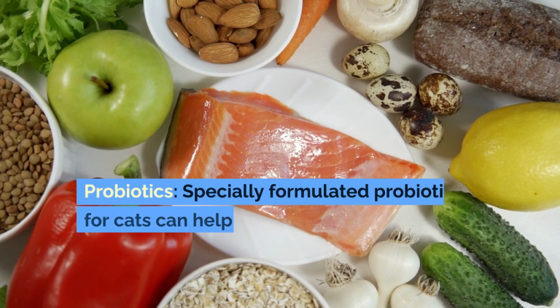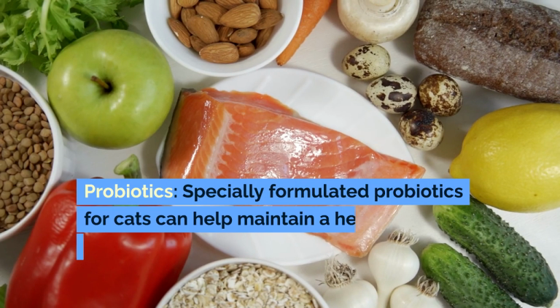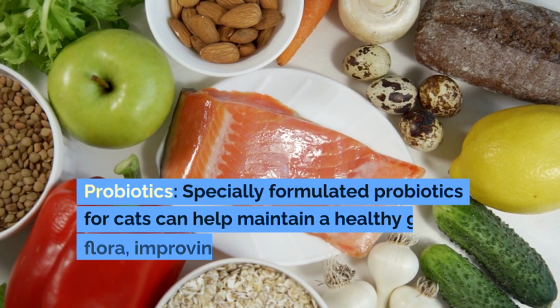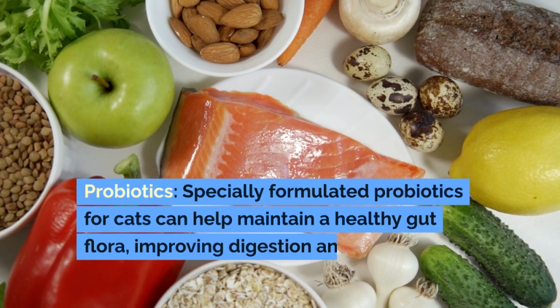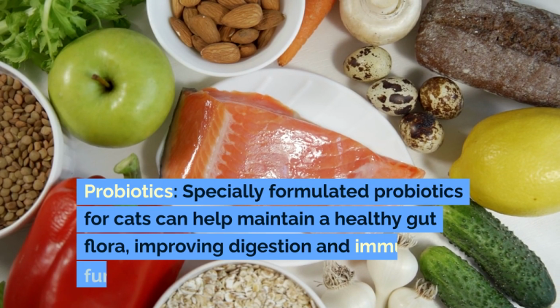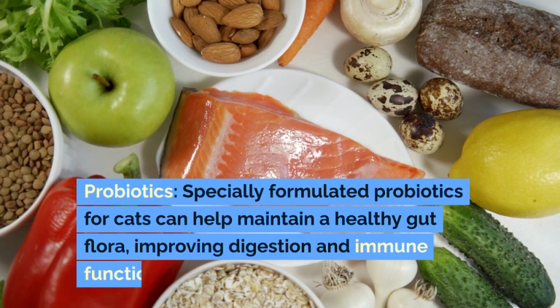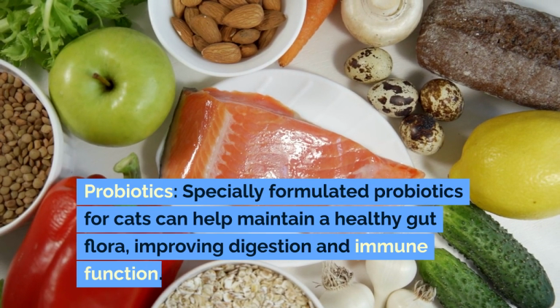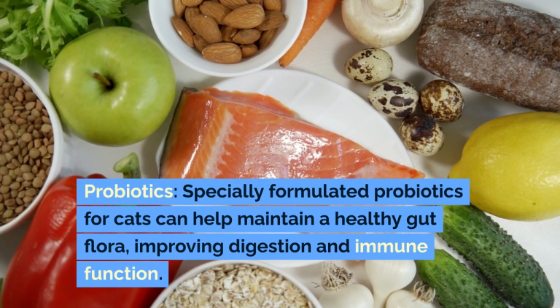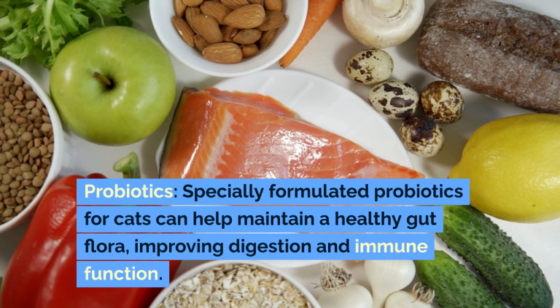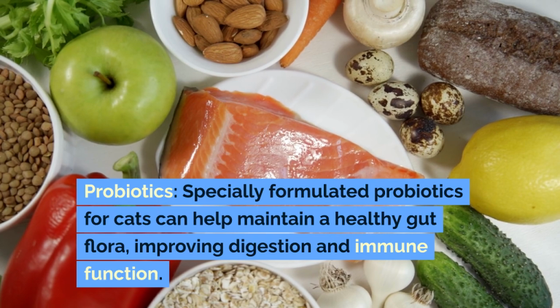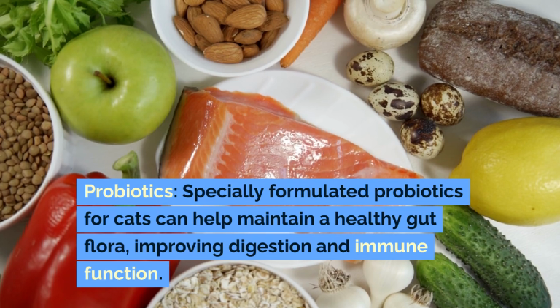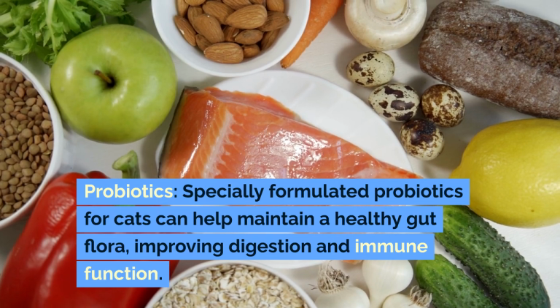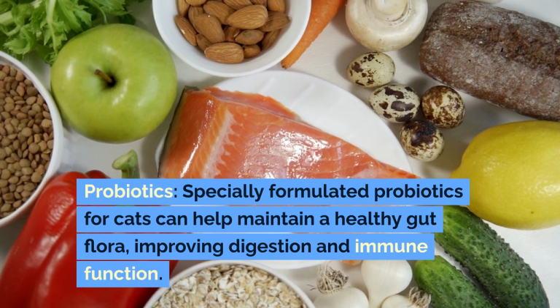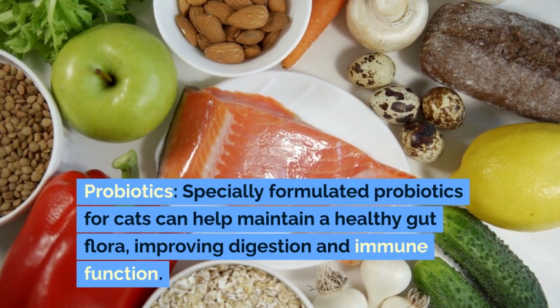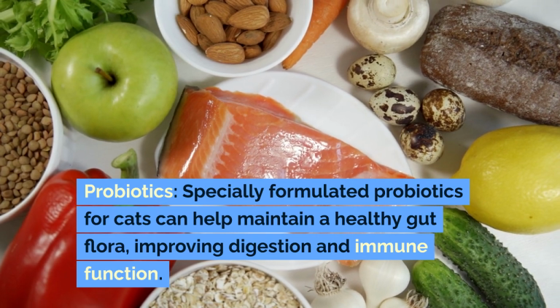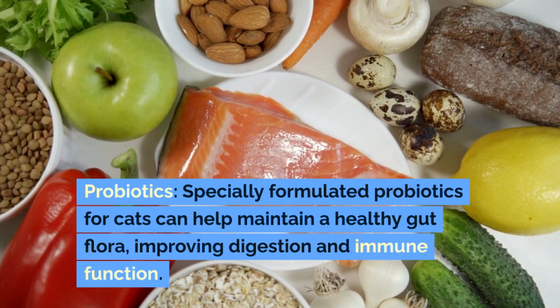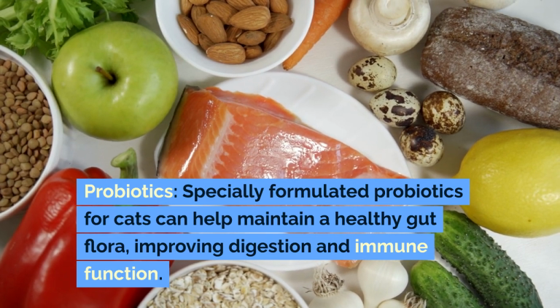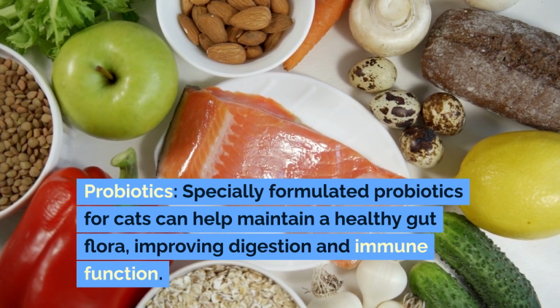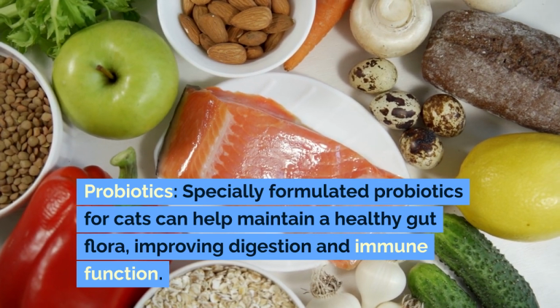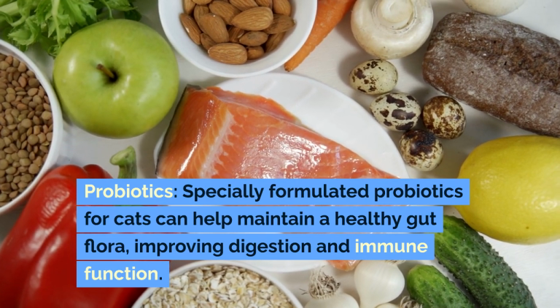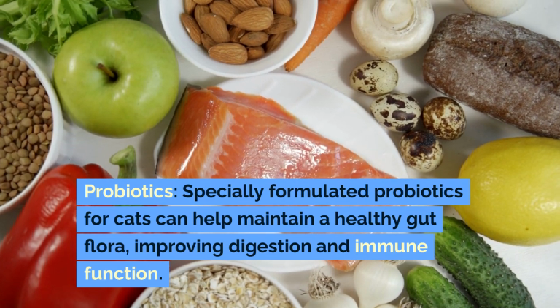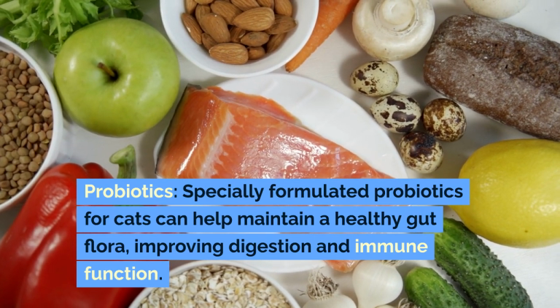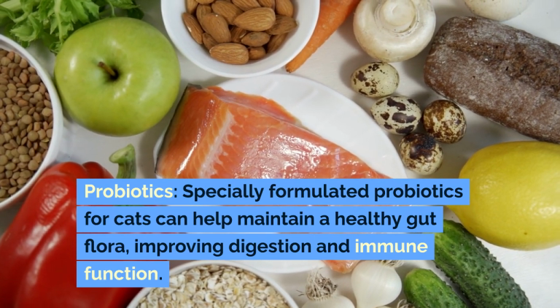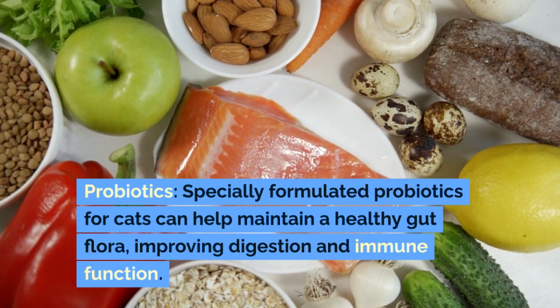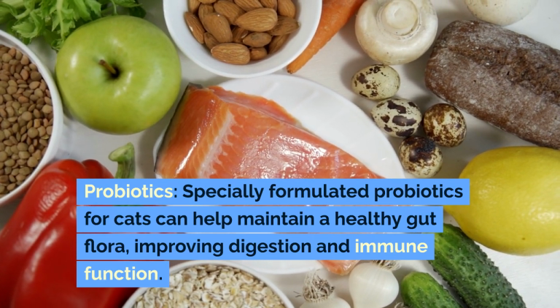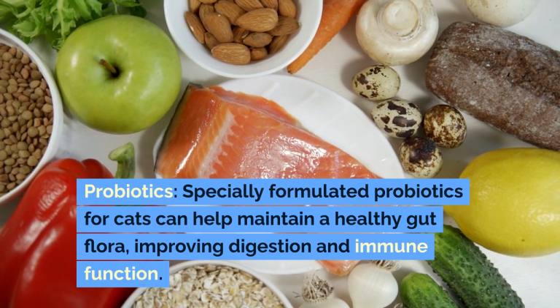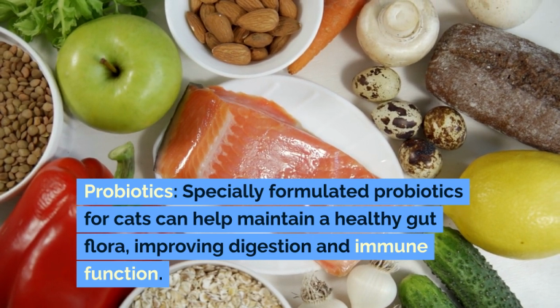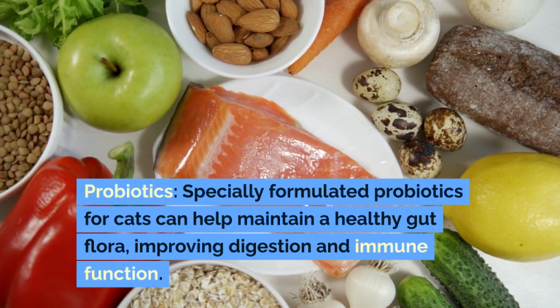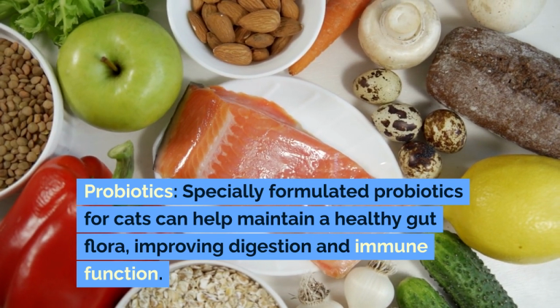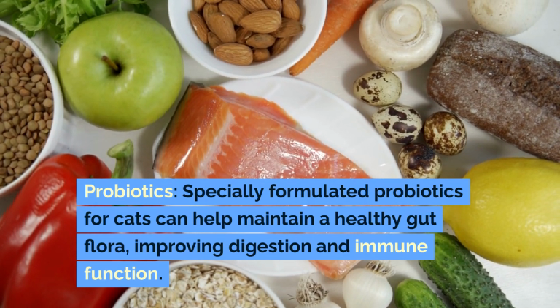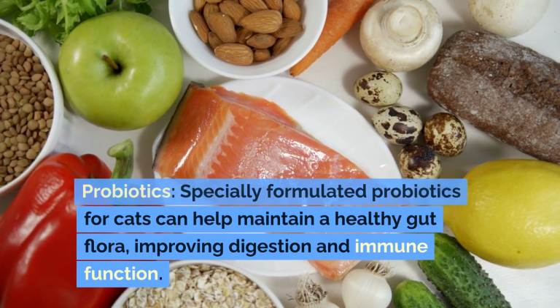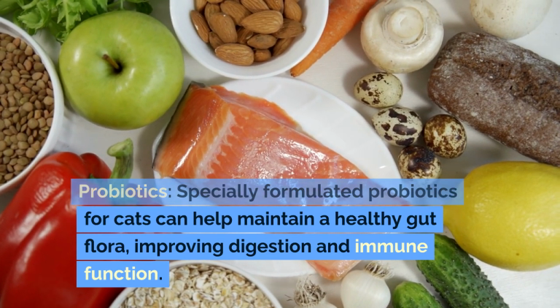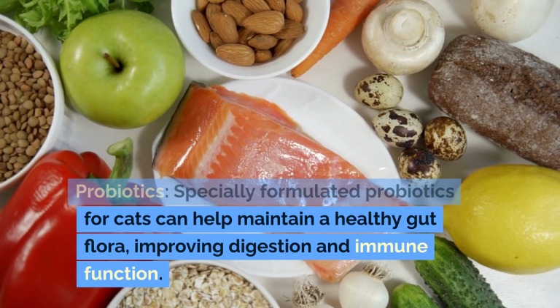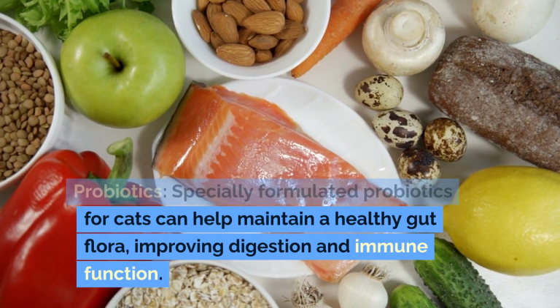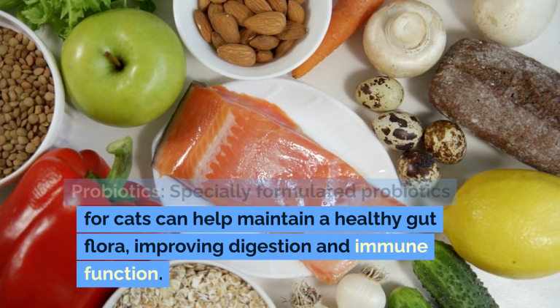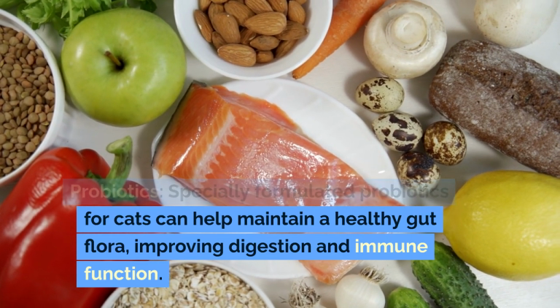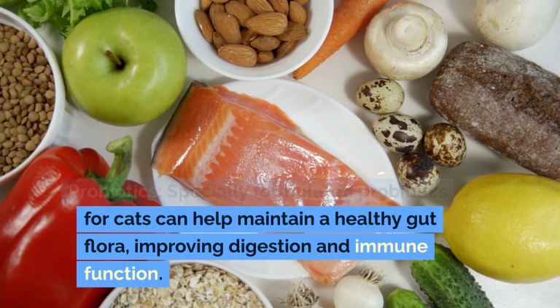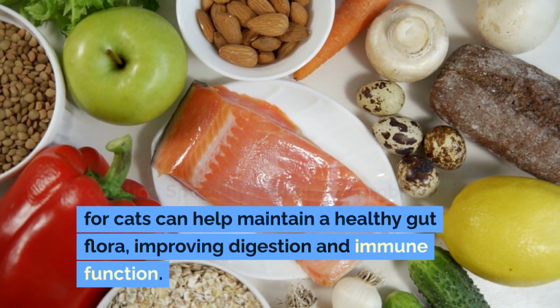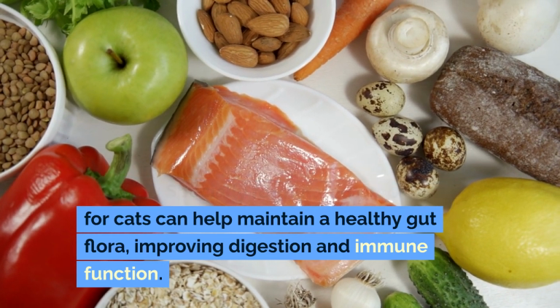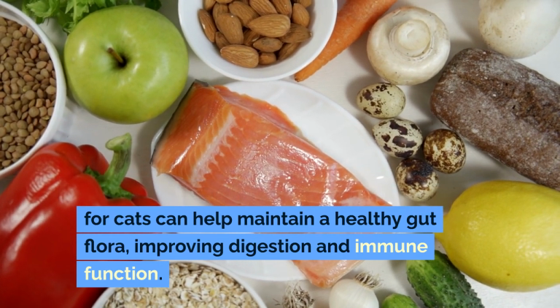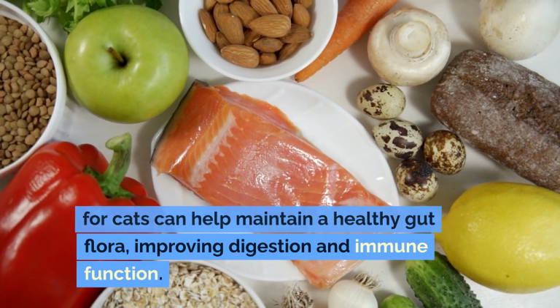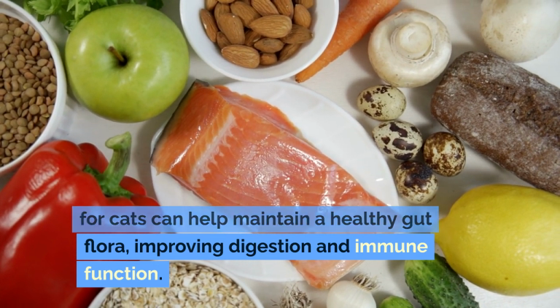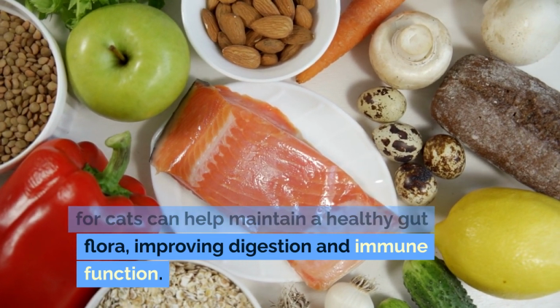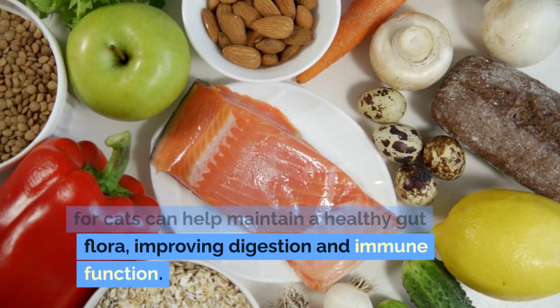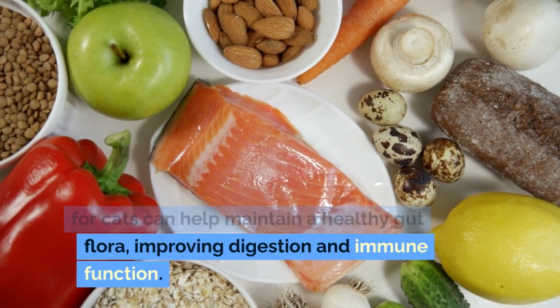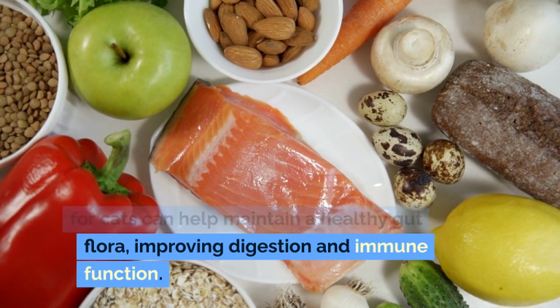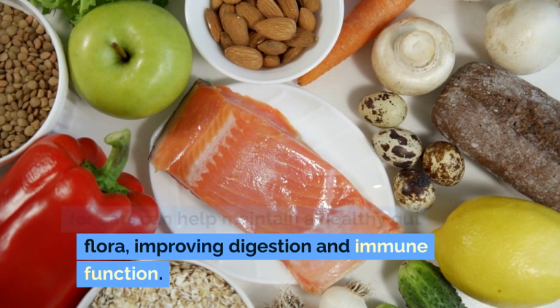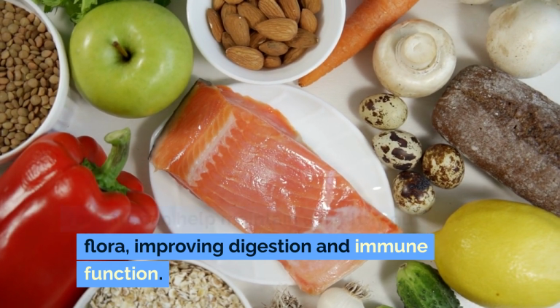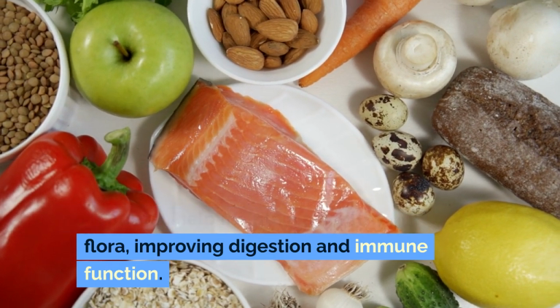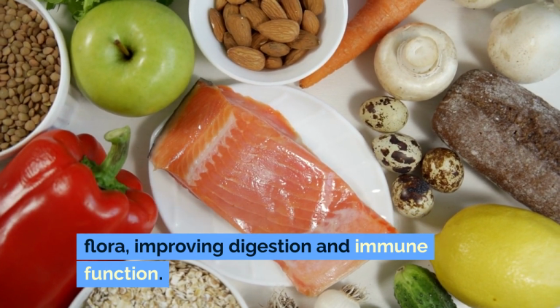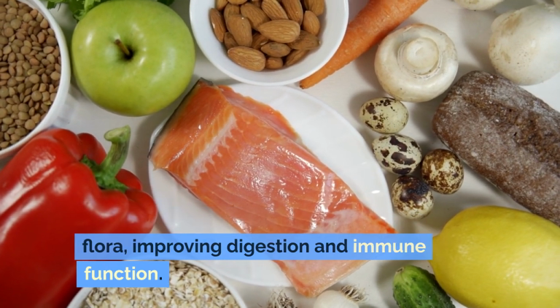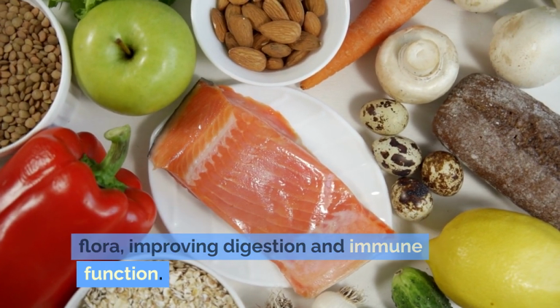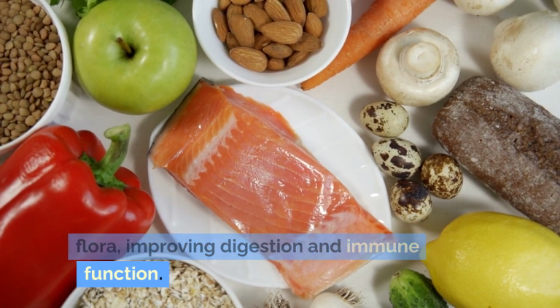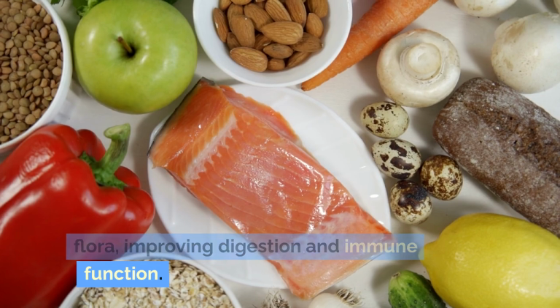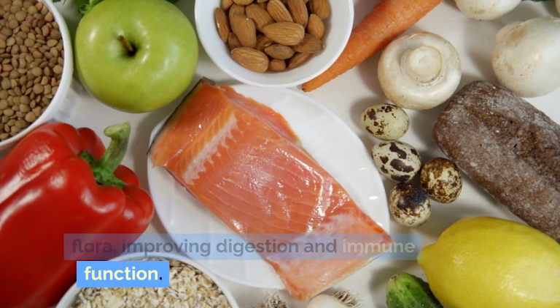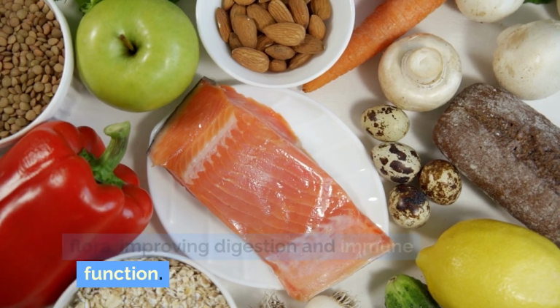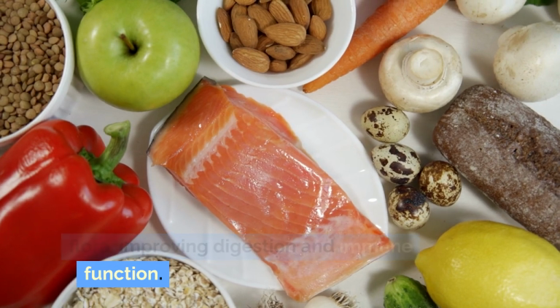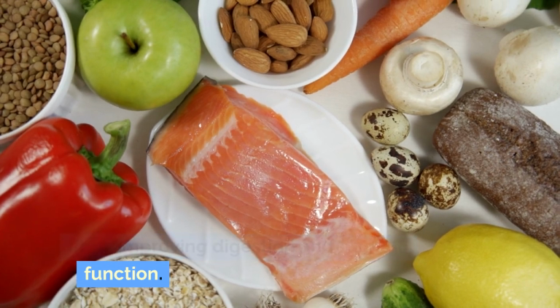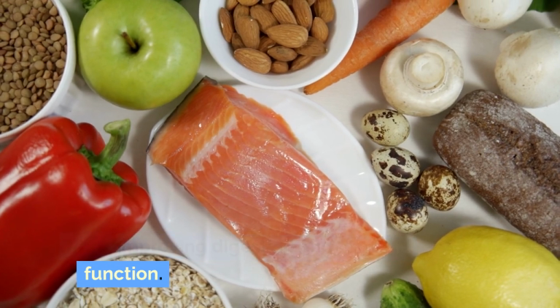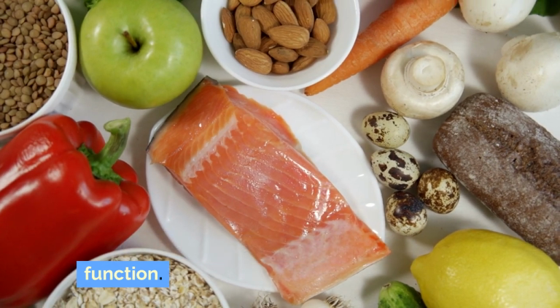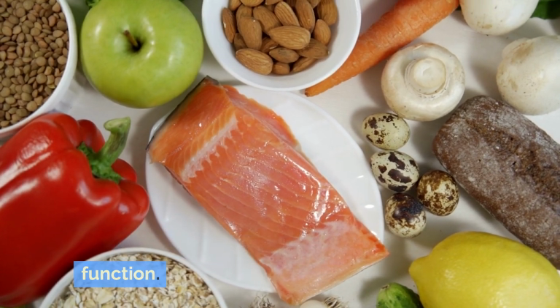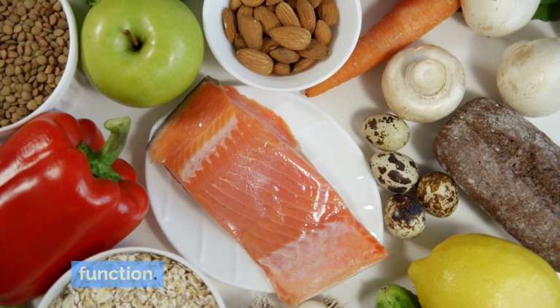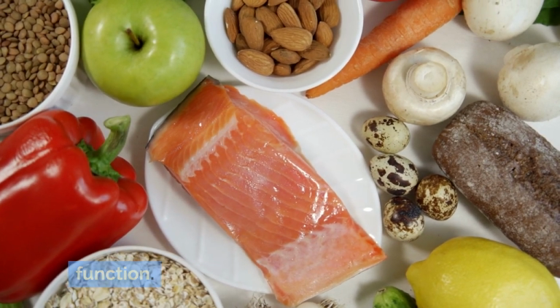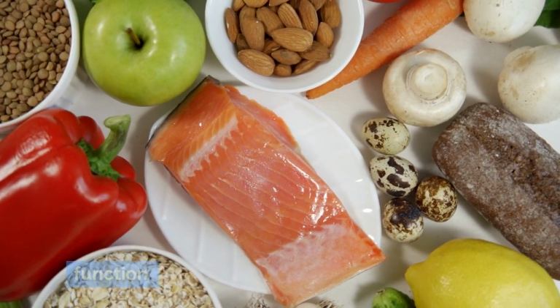Probiotics: specially formulated probiotics for cats can help maintain a healthy gut flora, improving digestion and immune function.